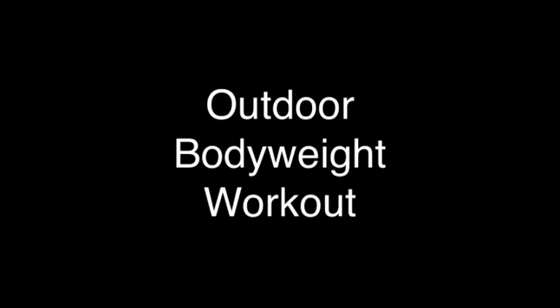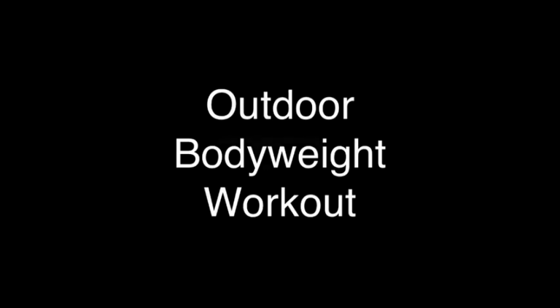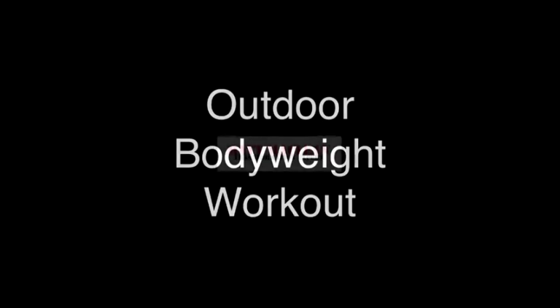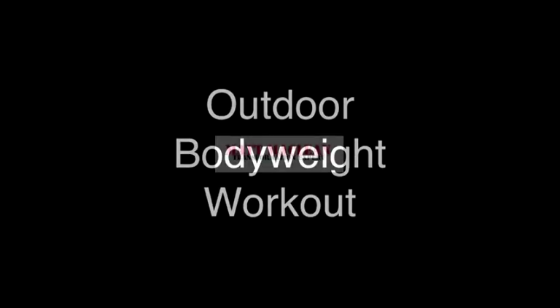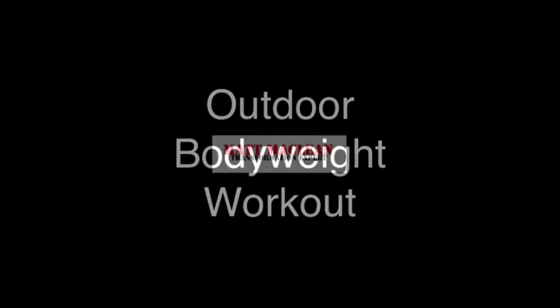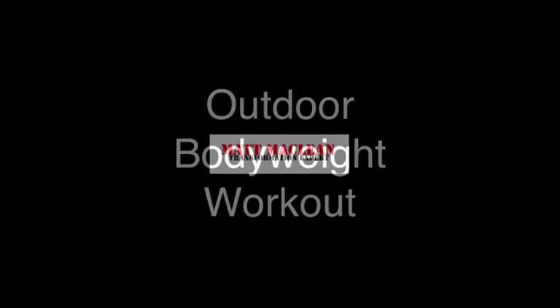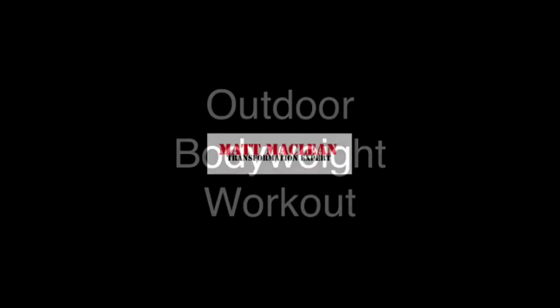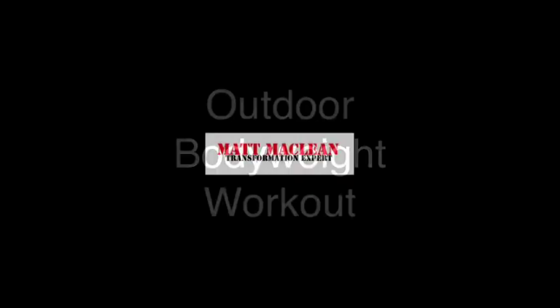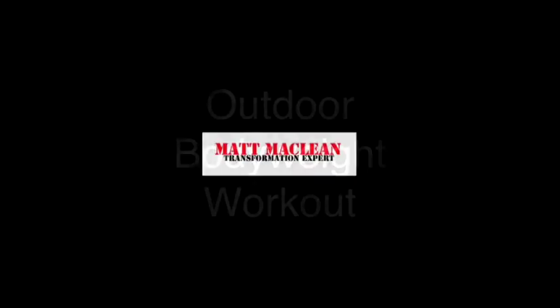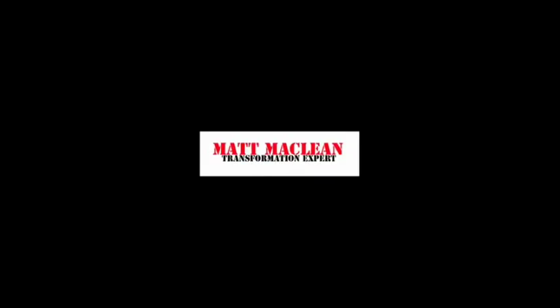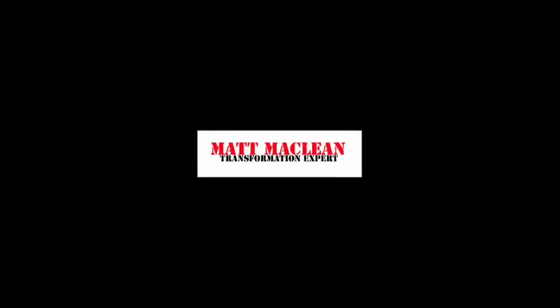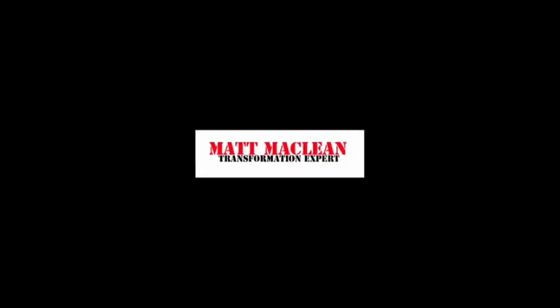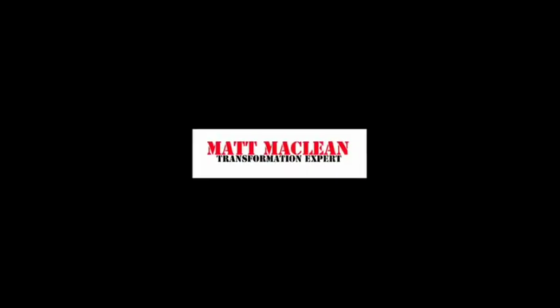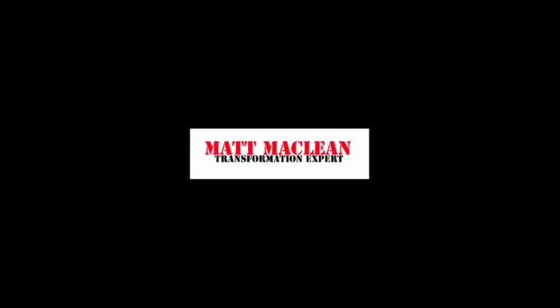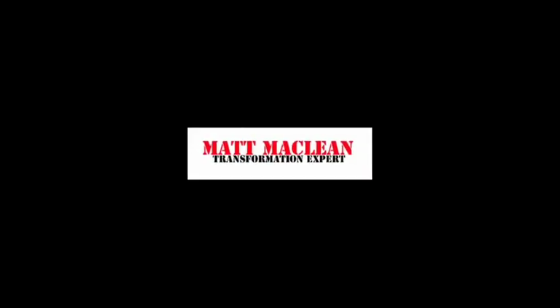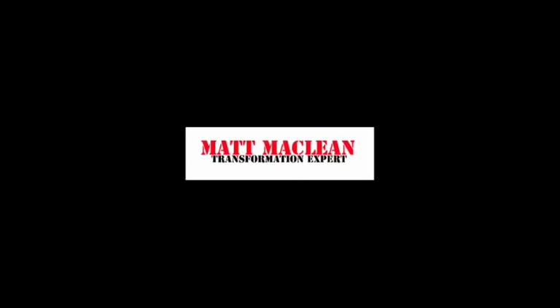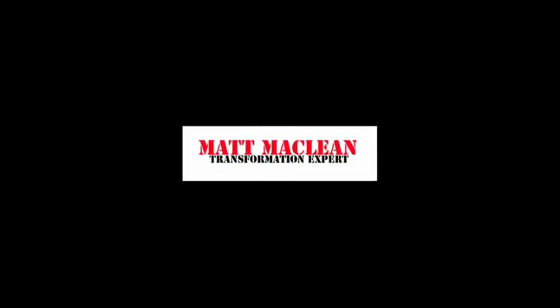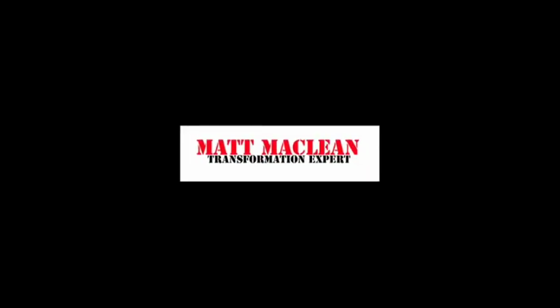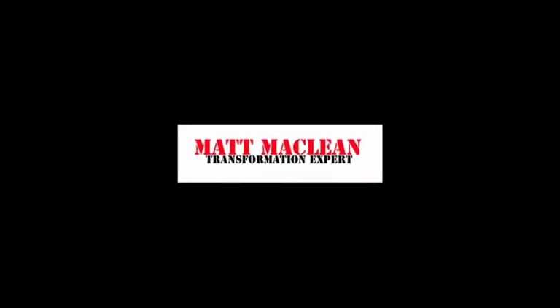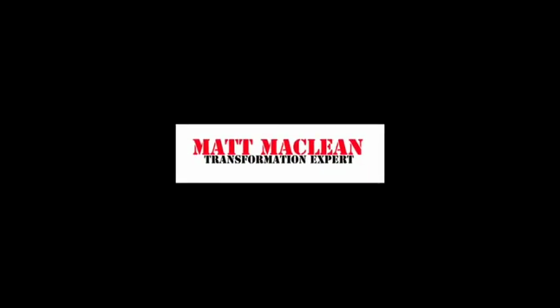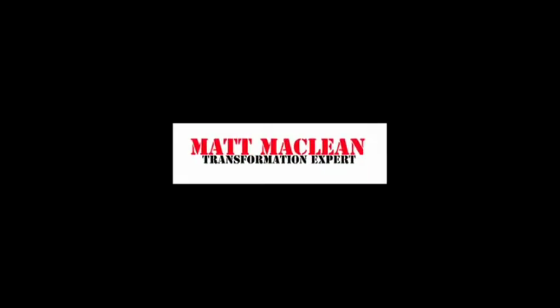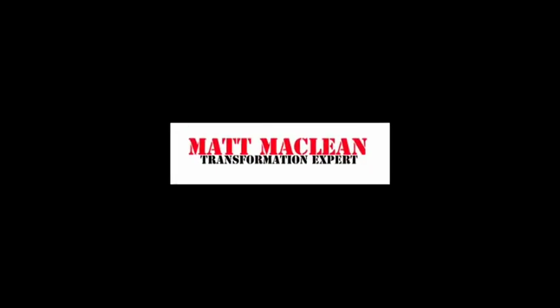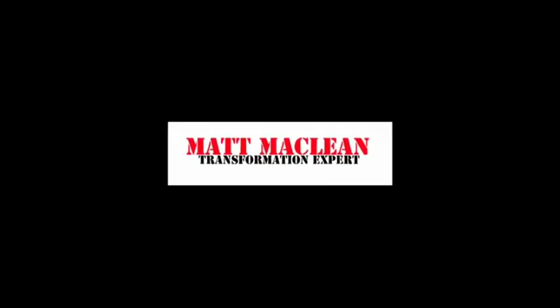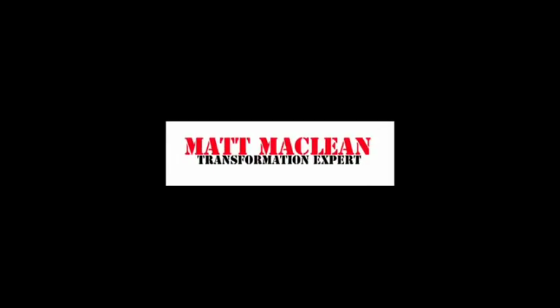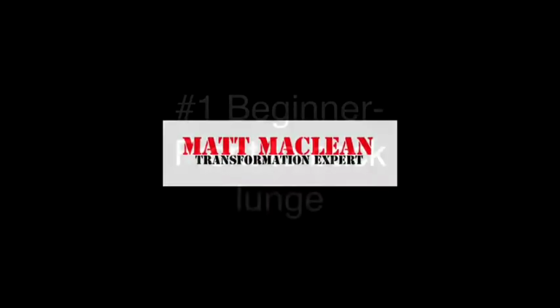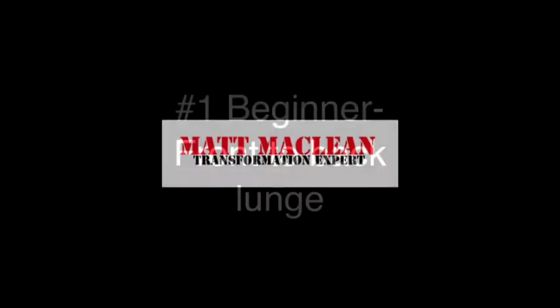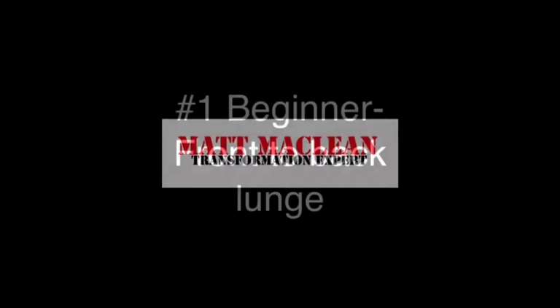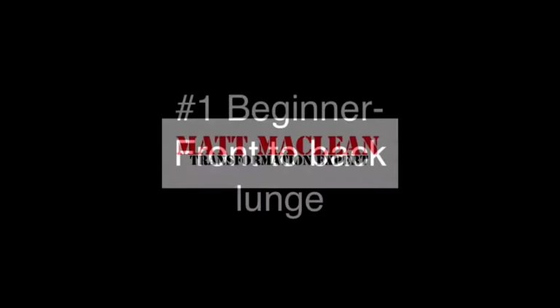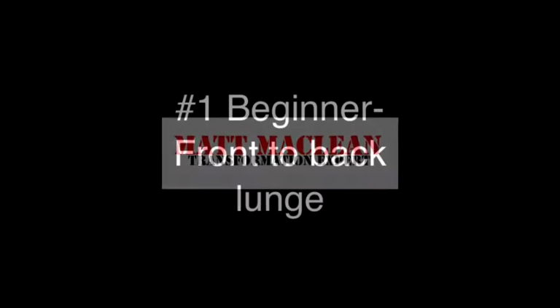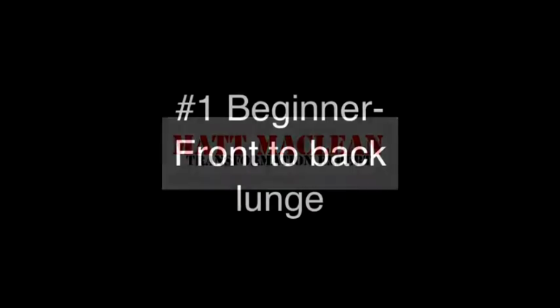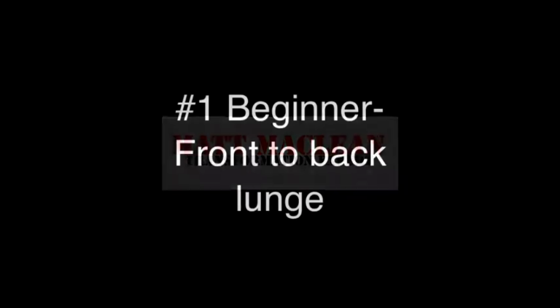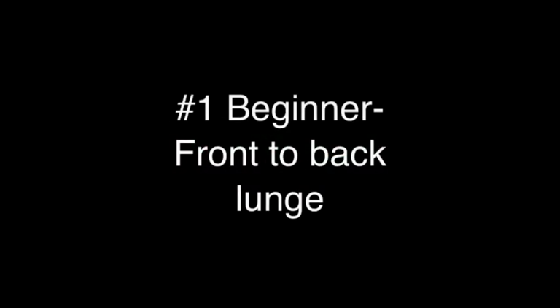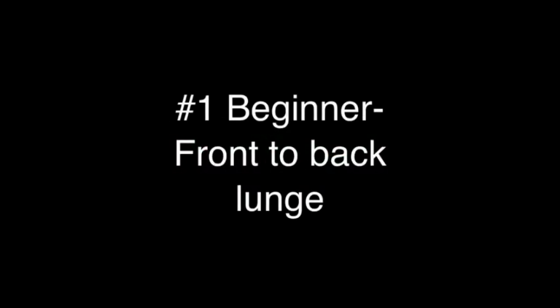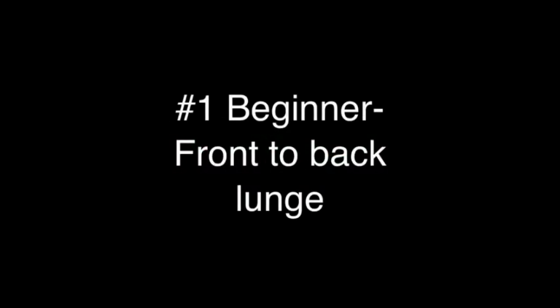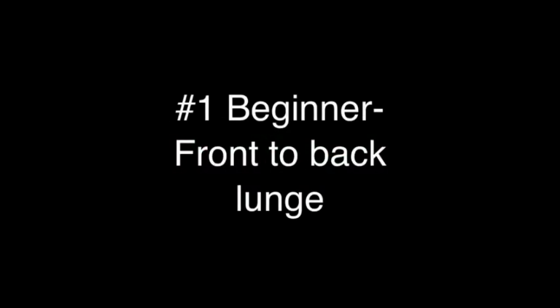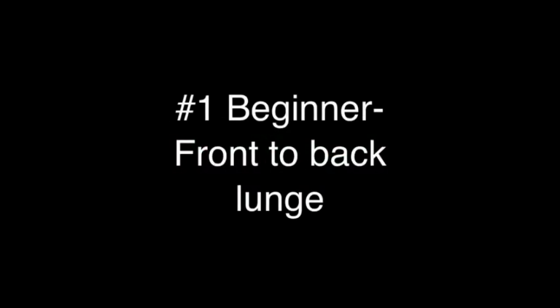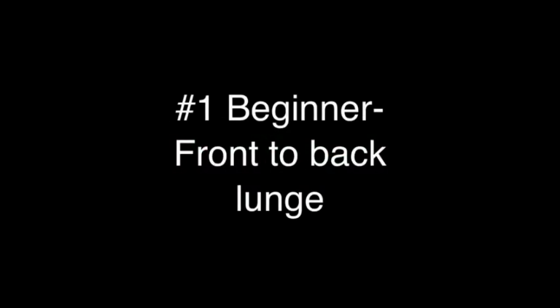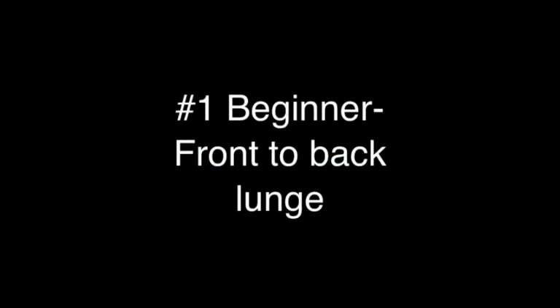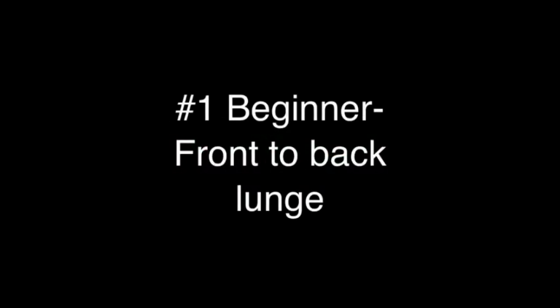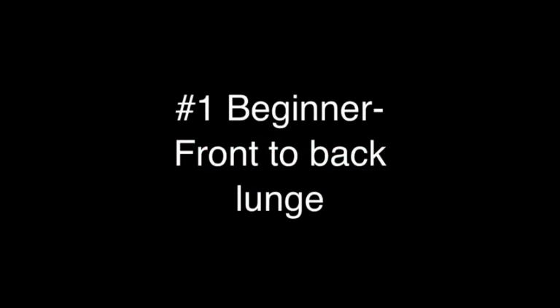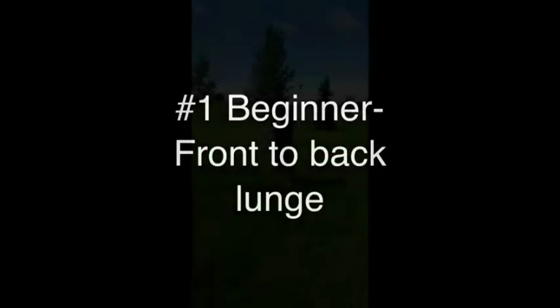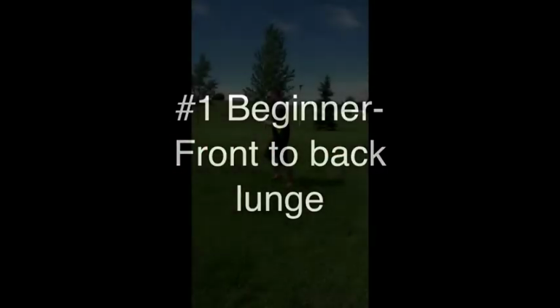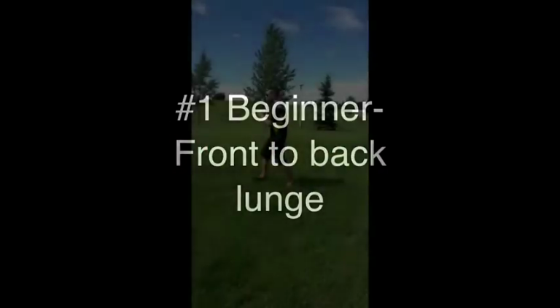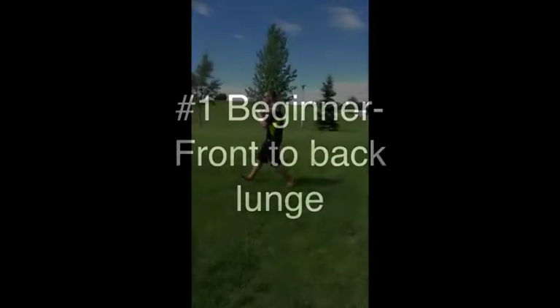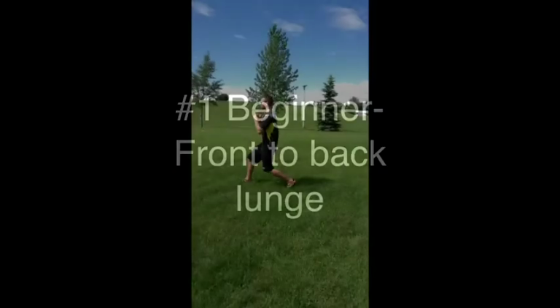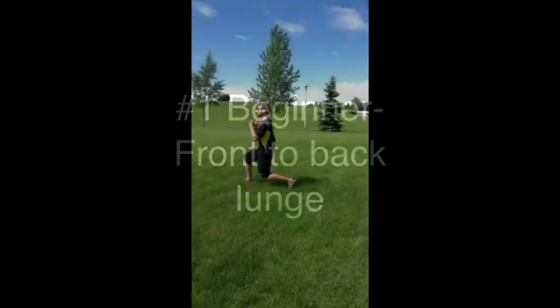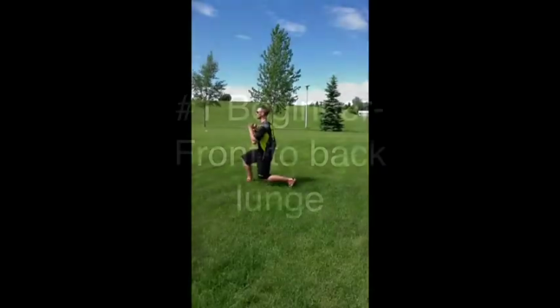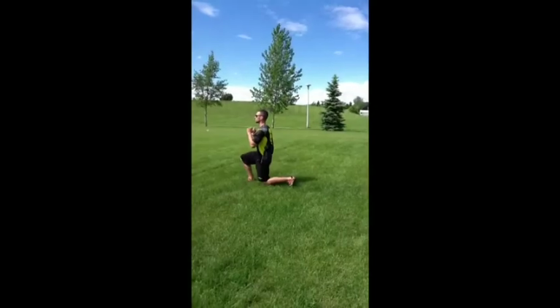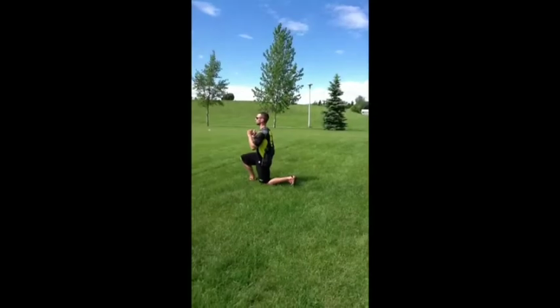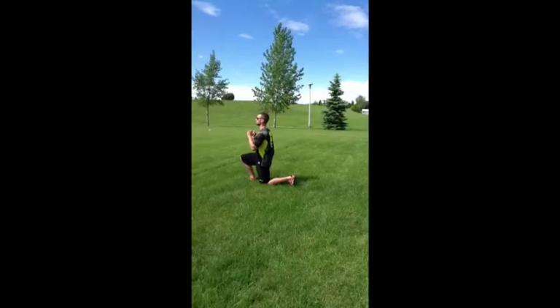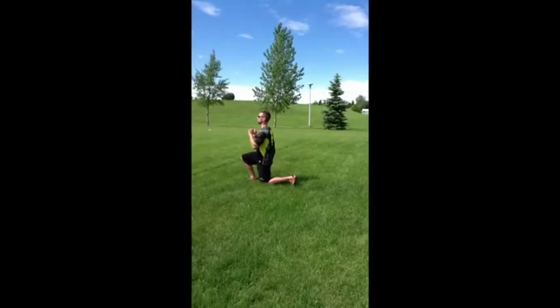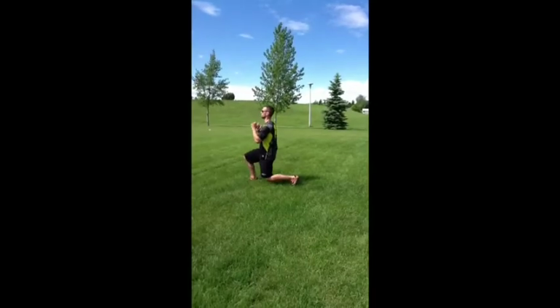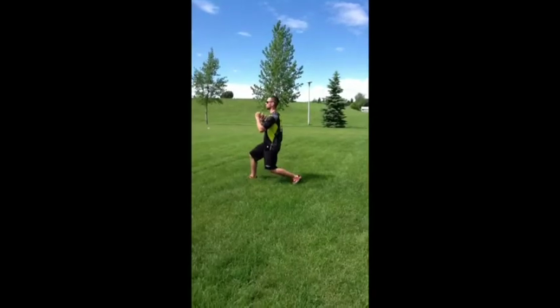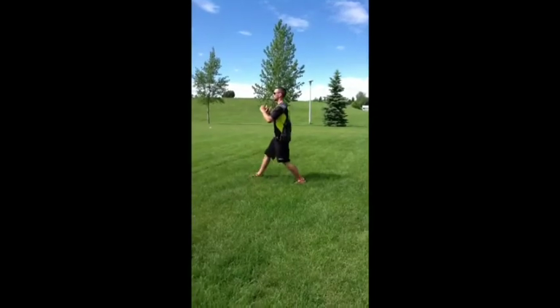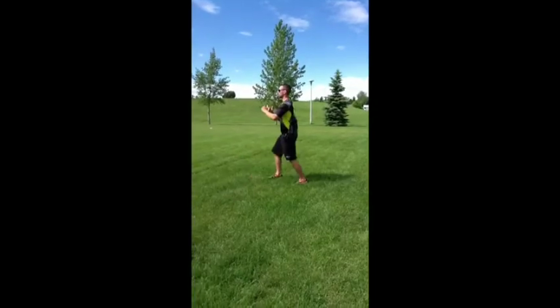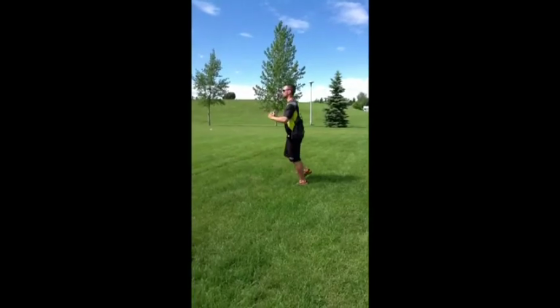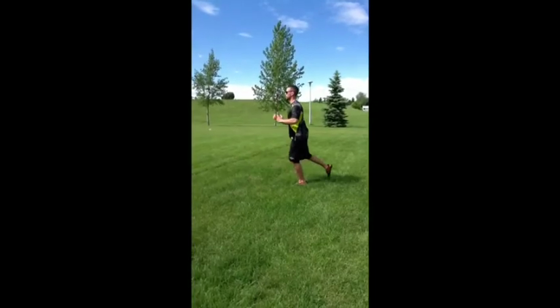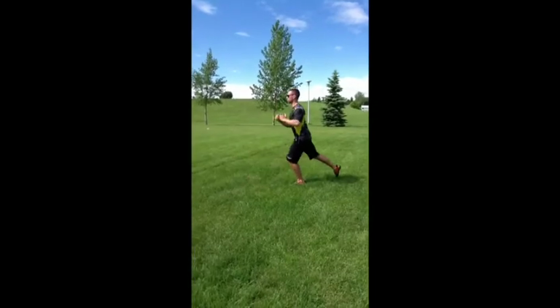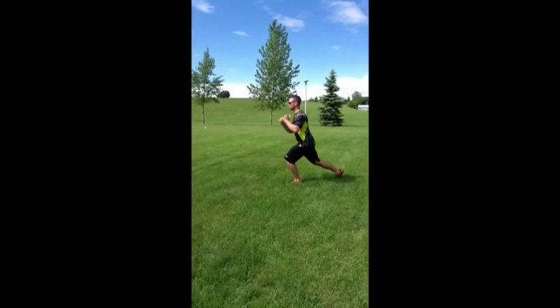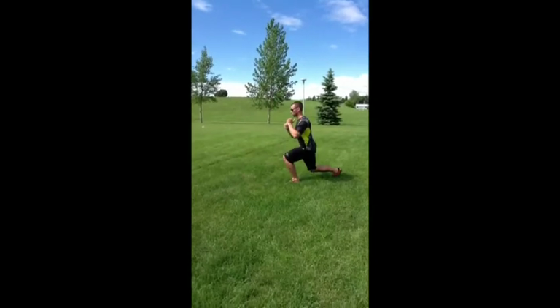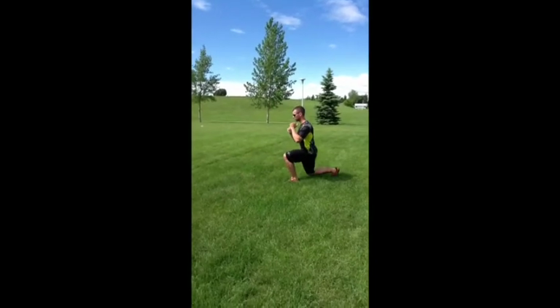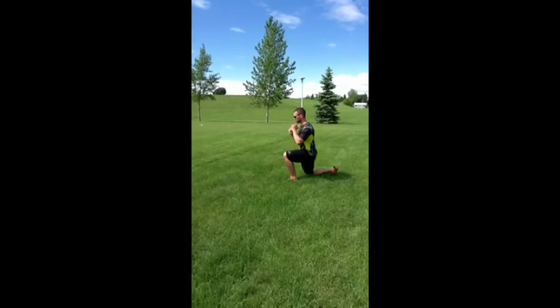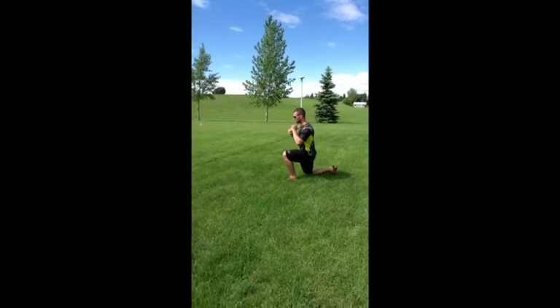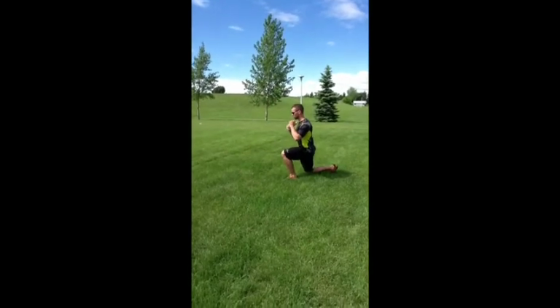Outdoor Bodyweight Workout brought to you by Matt McLean, Transformation Expert. Number 1, Beginner: Front to Back Lunge.